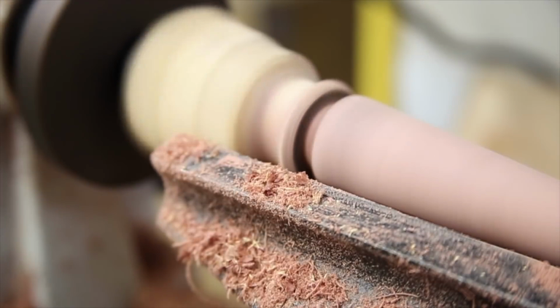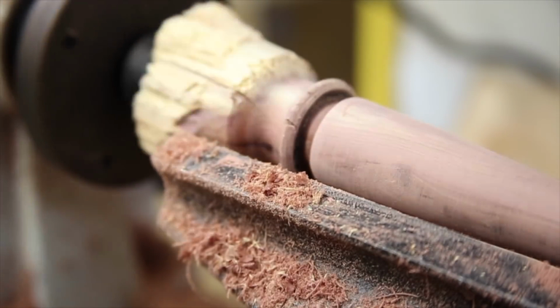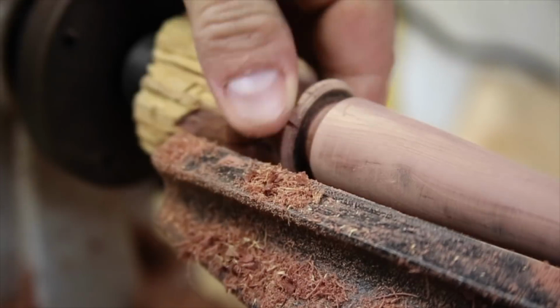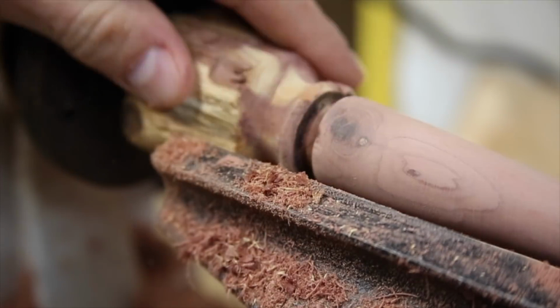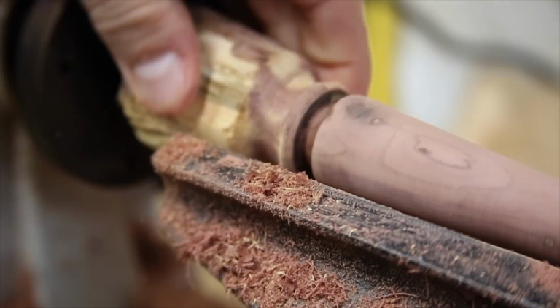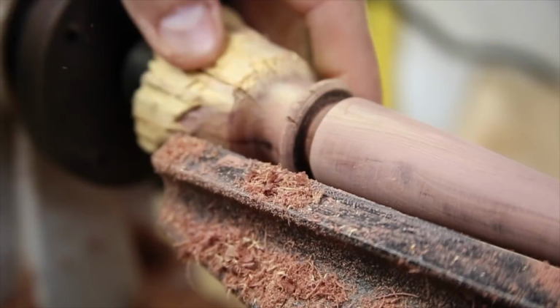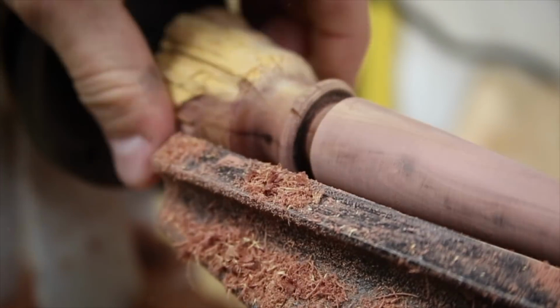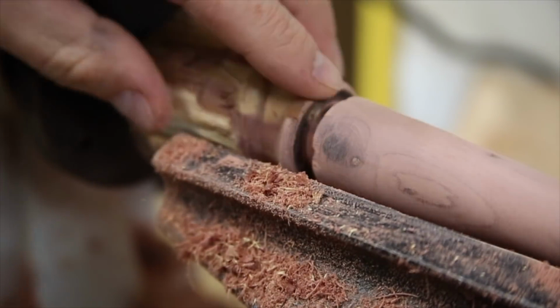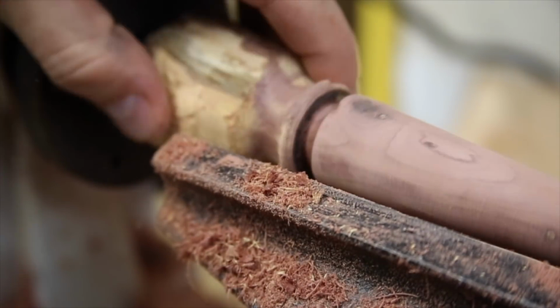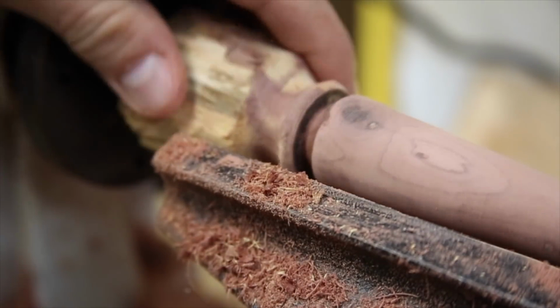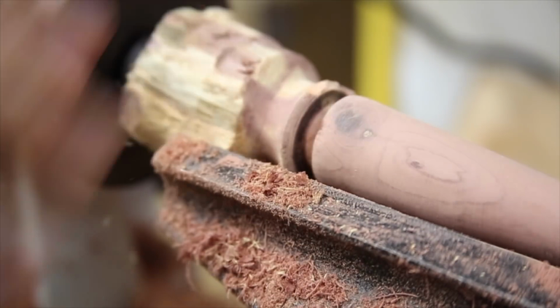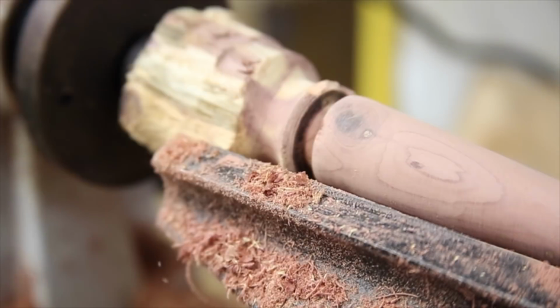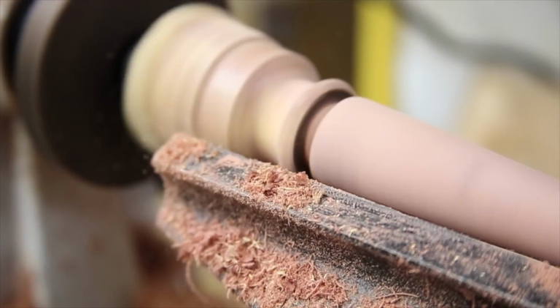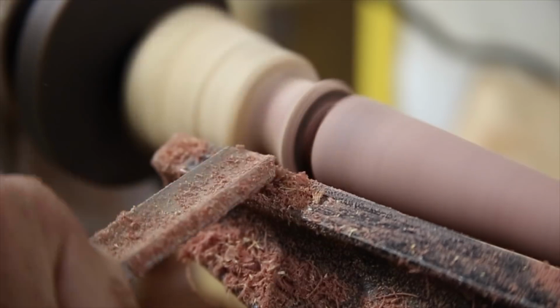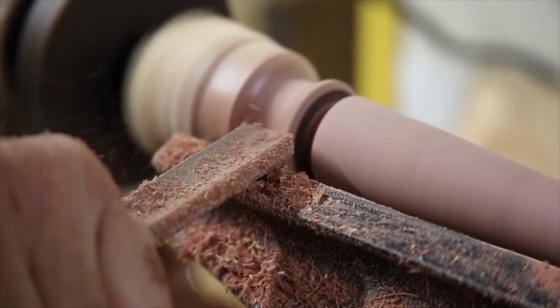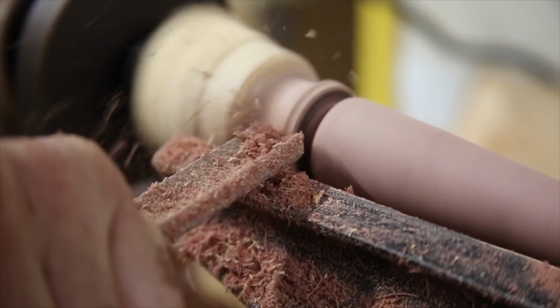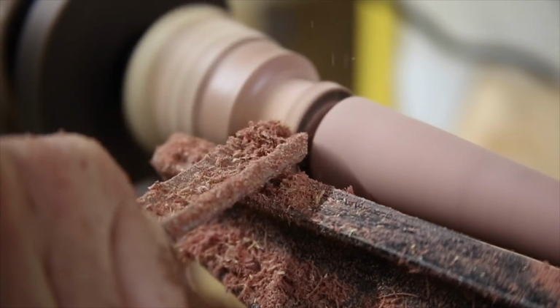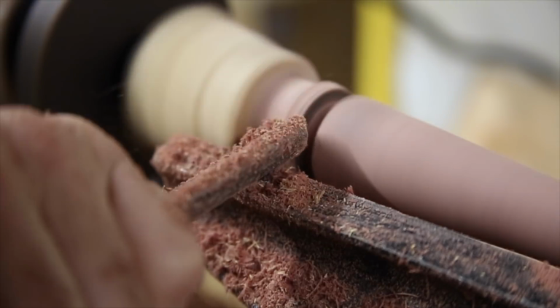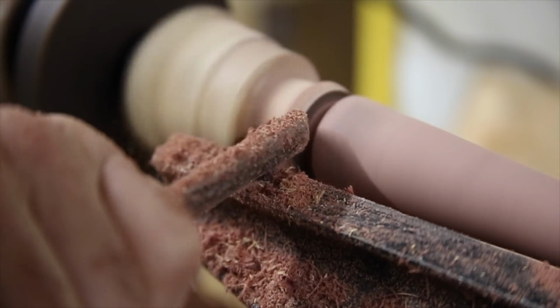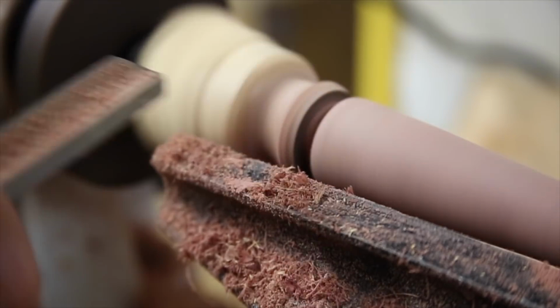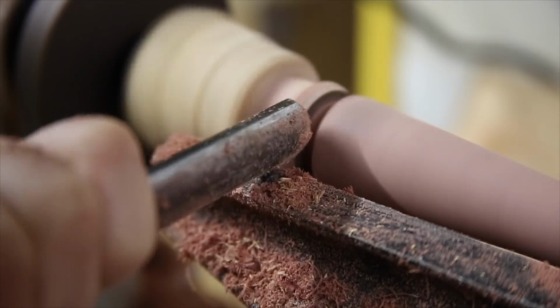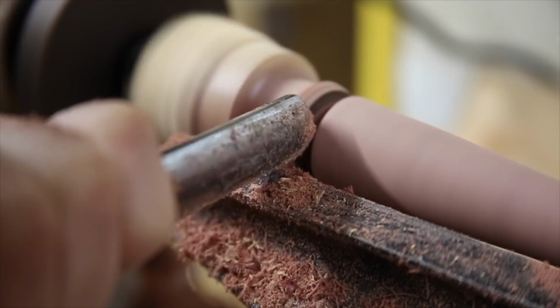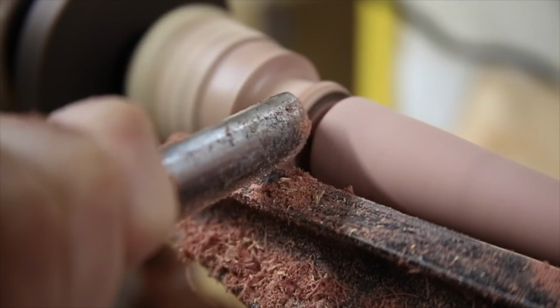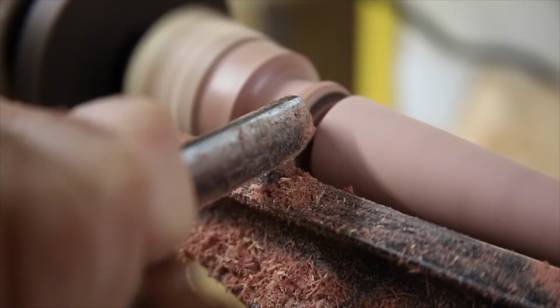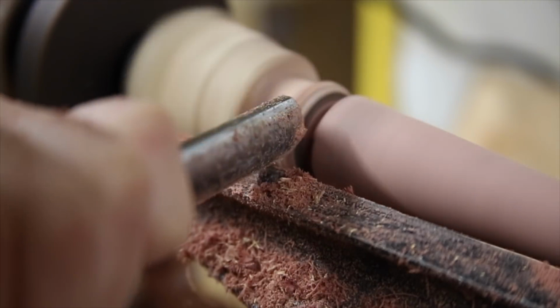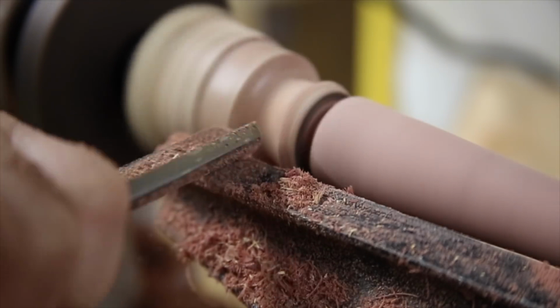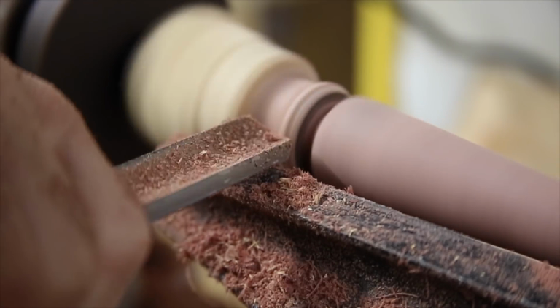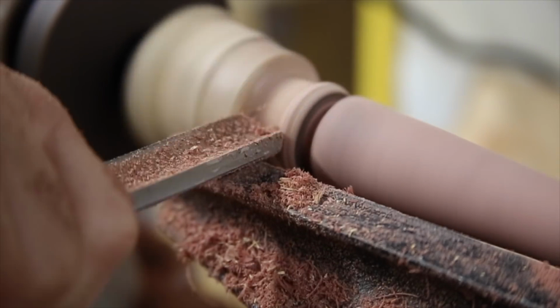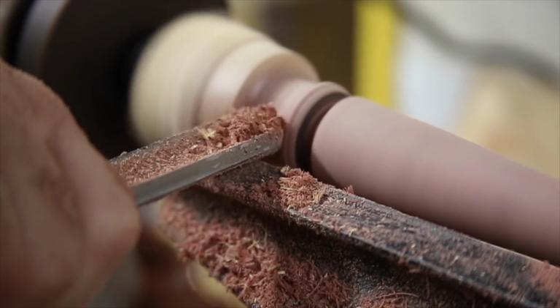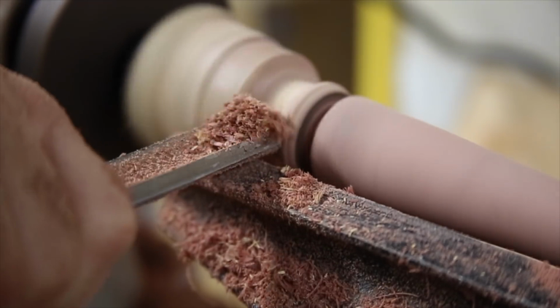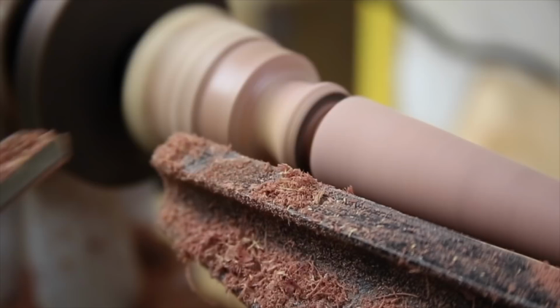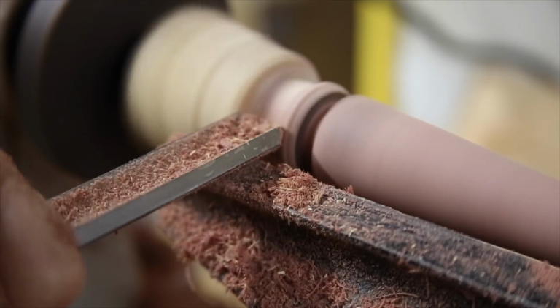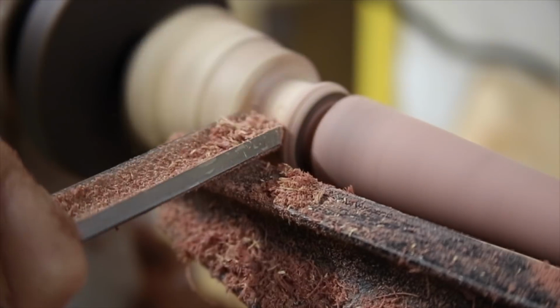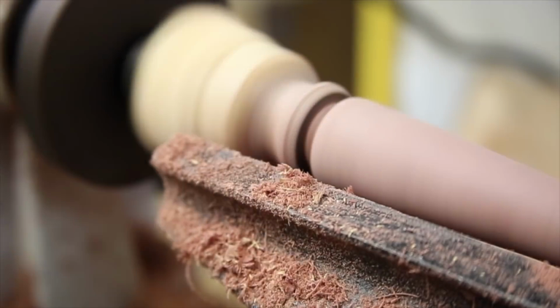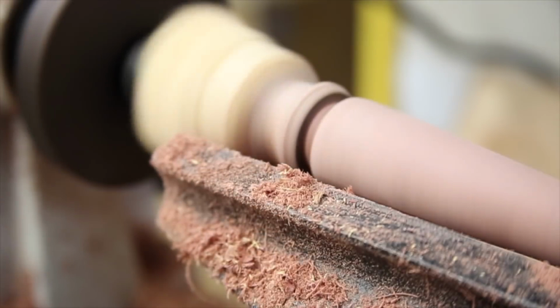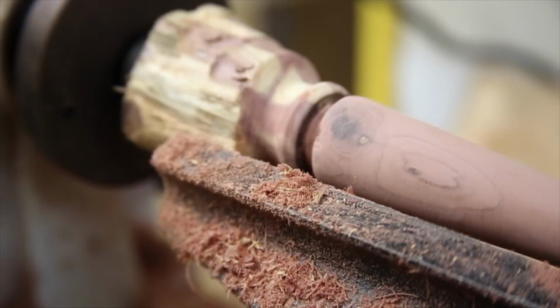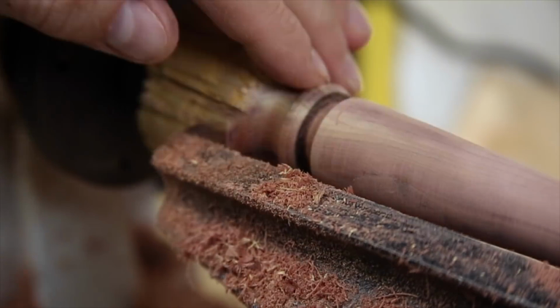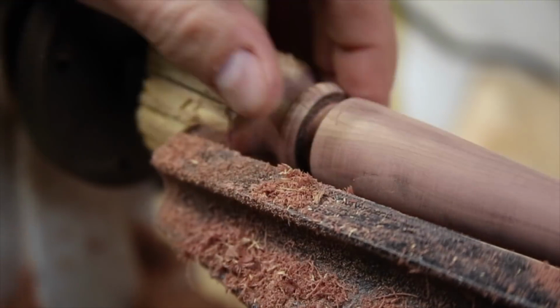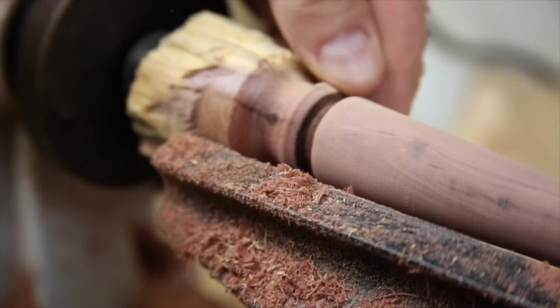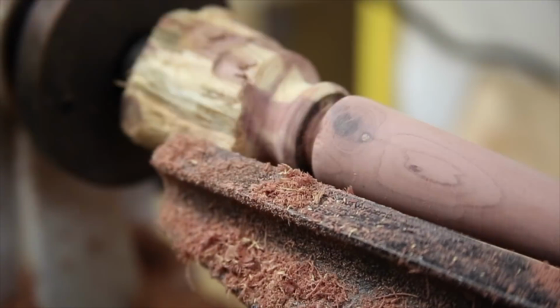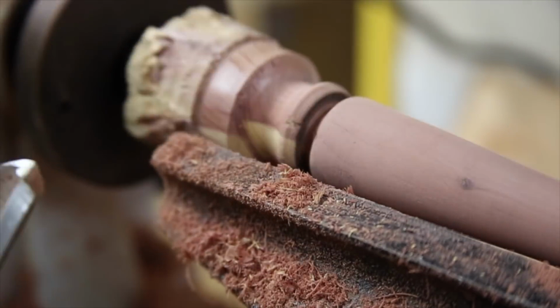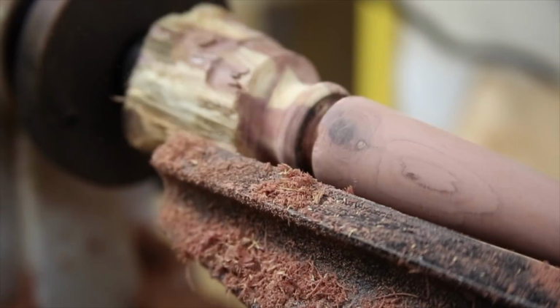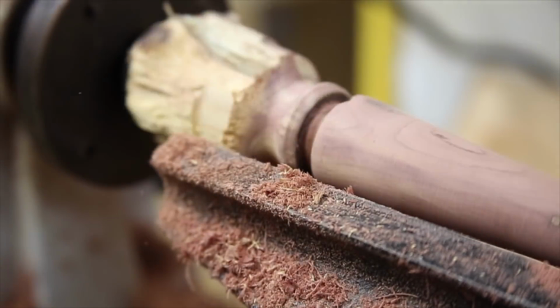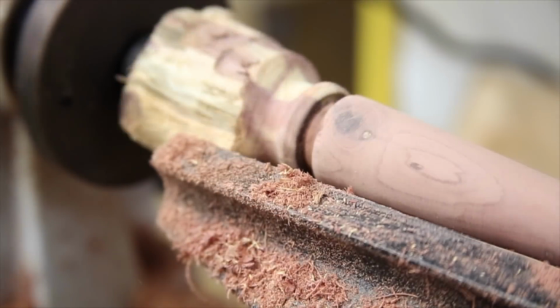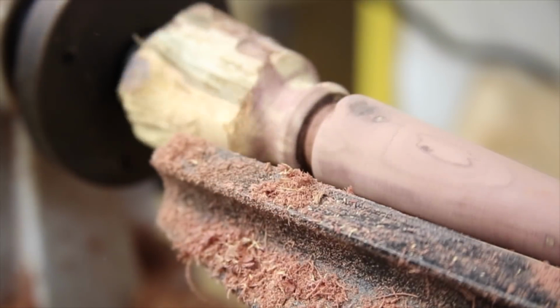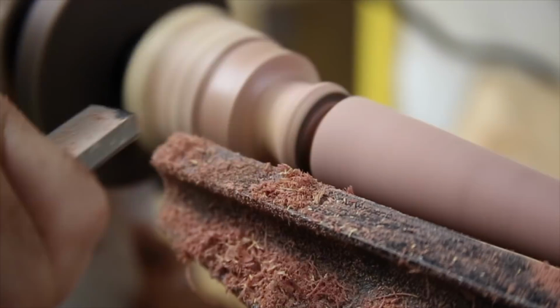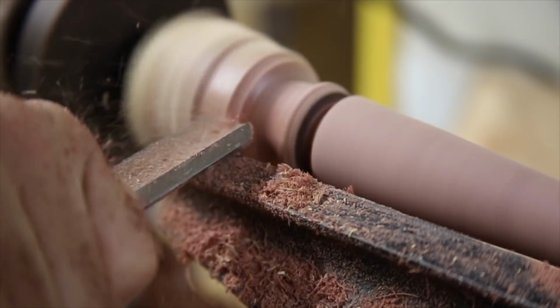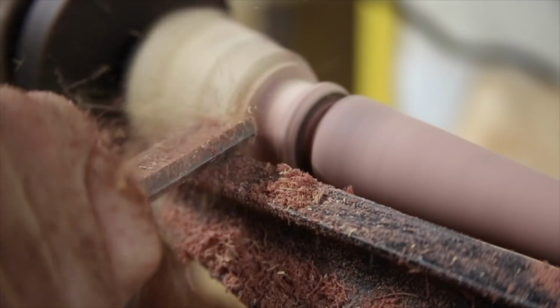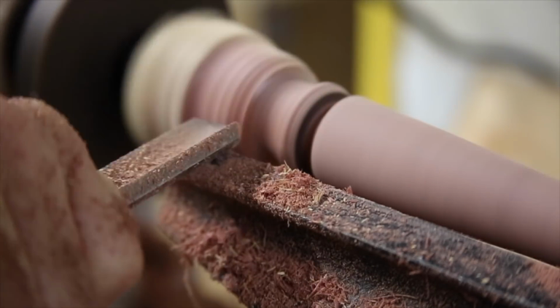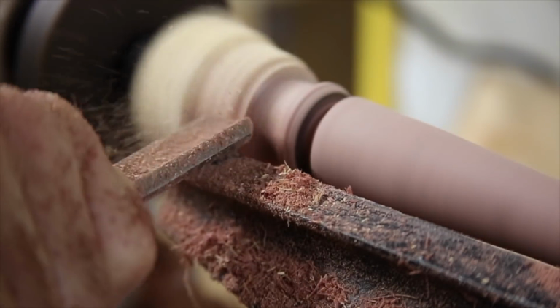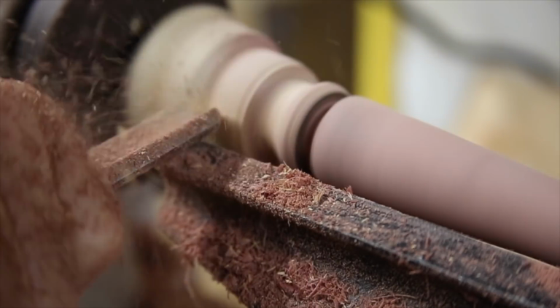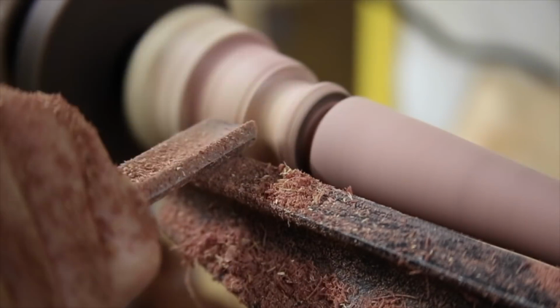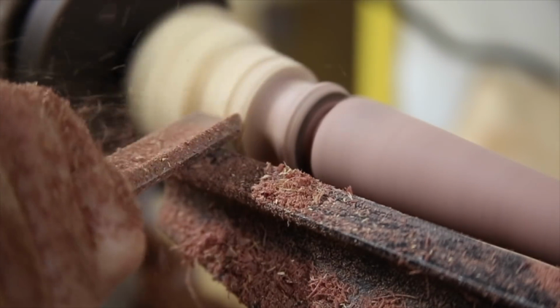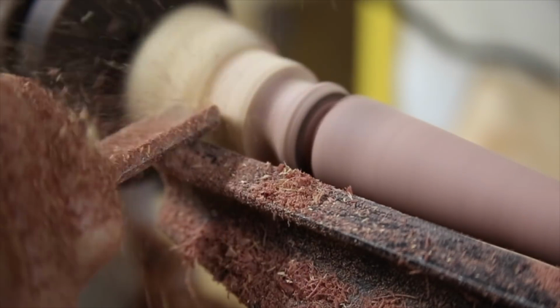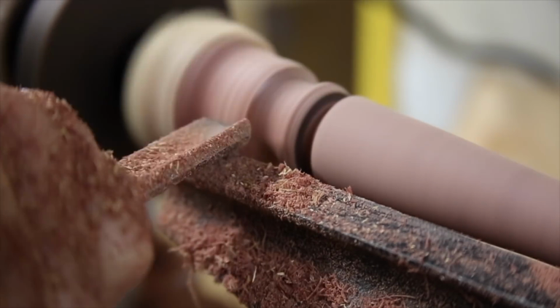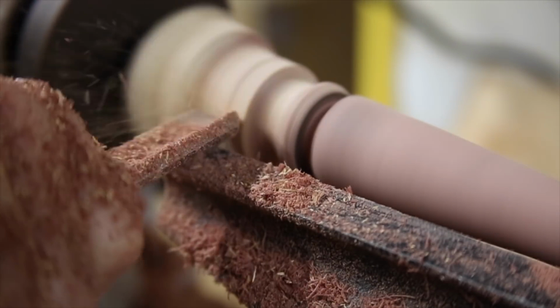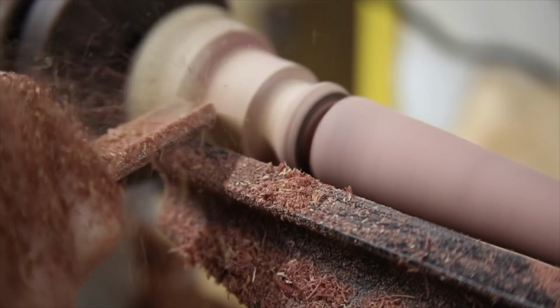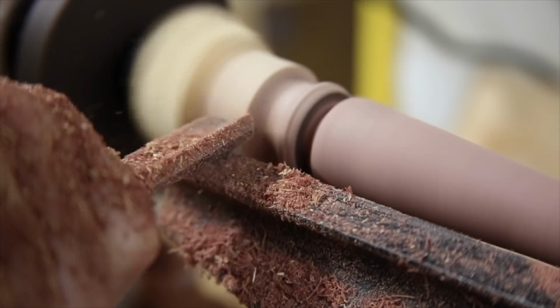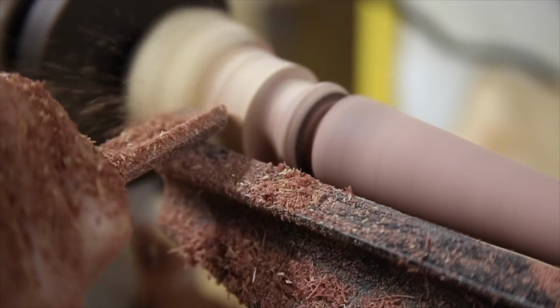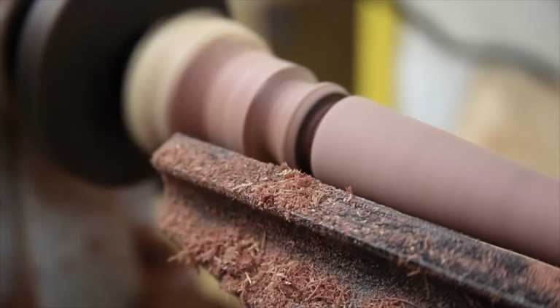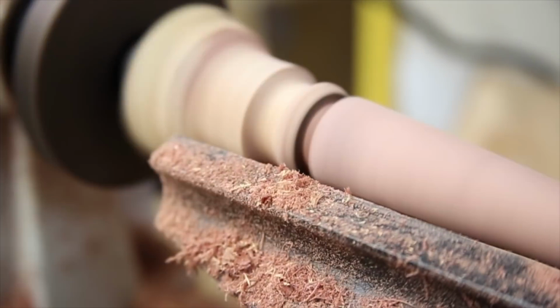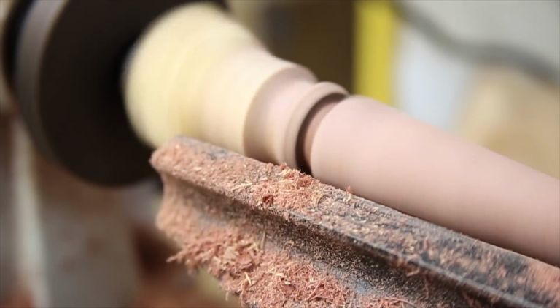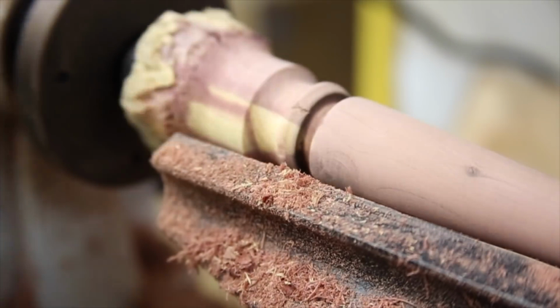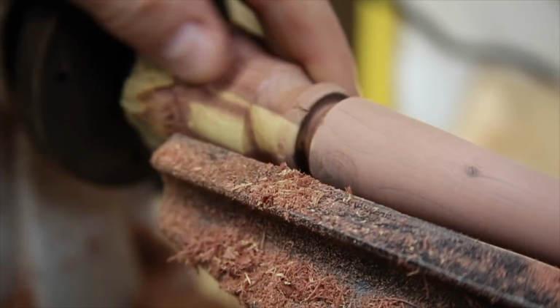I just wanted to get some practice adding different details to this handle. I'm trying cutting different shapes and using some of the different tools.